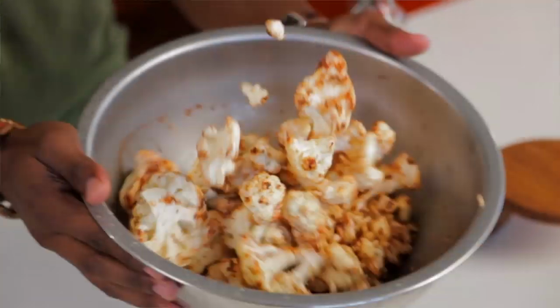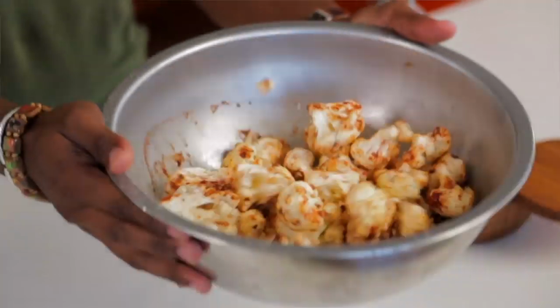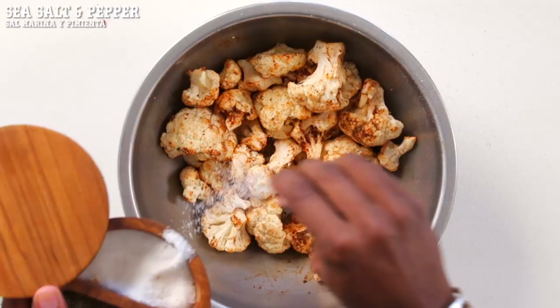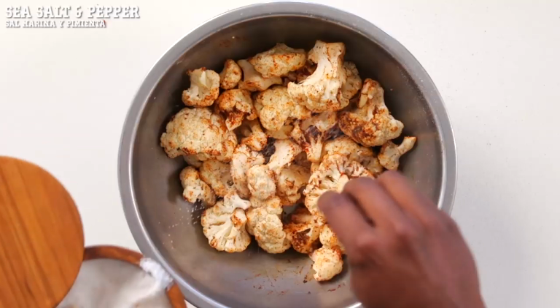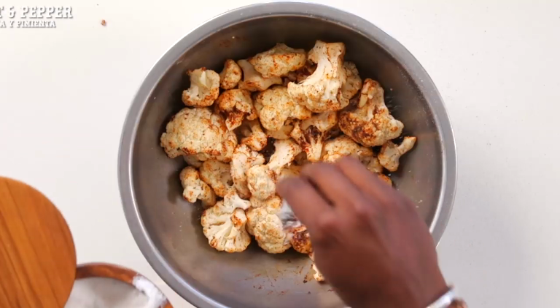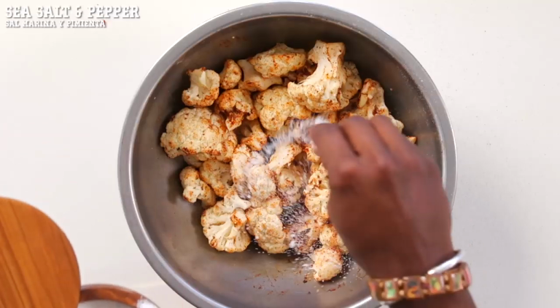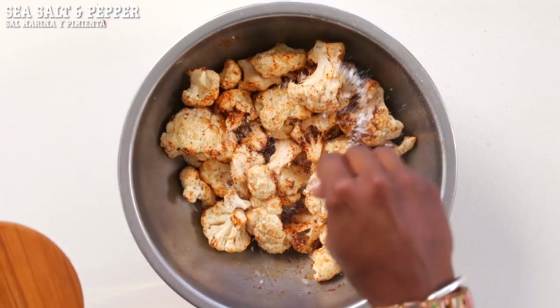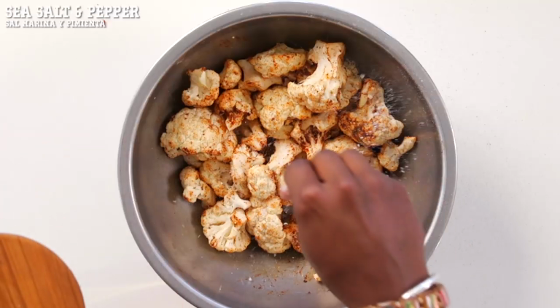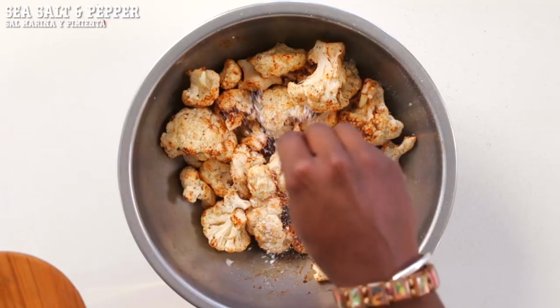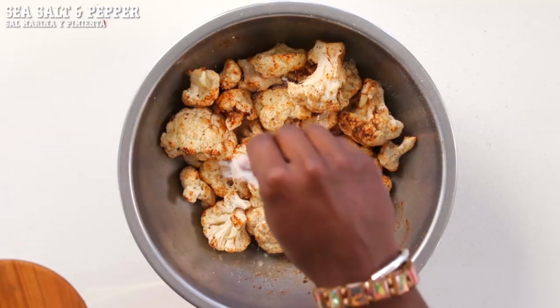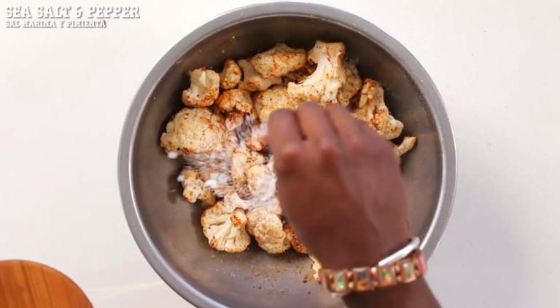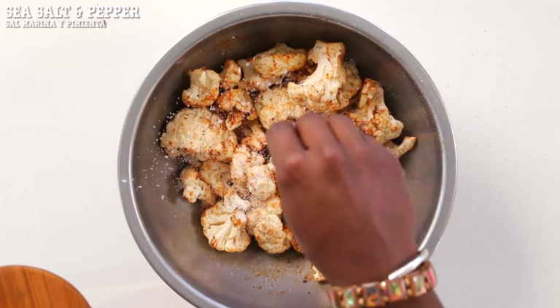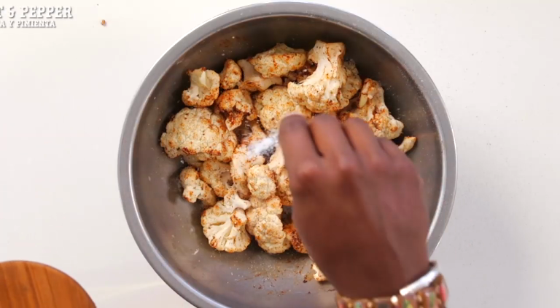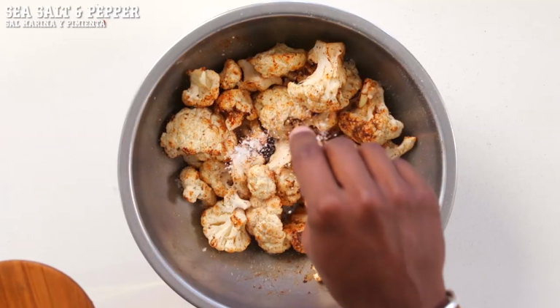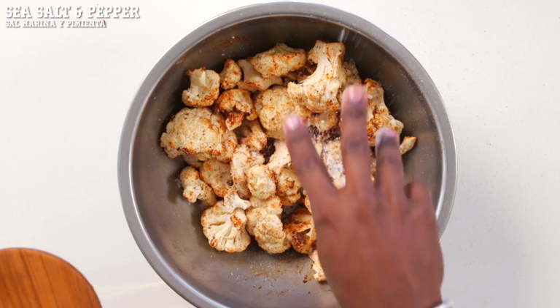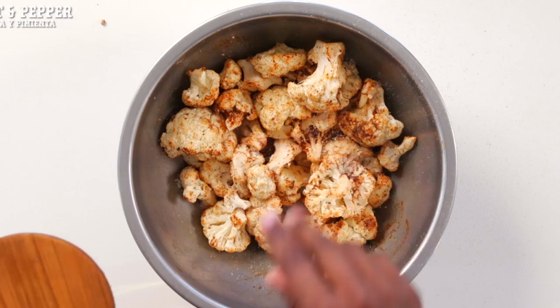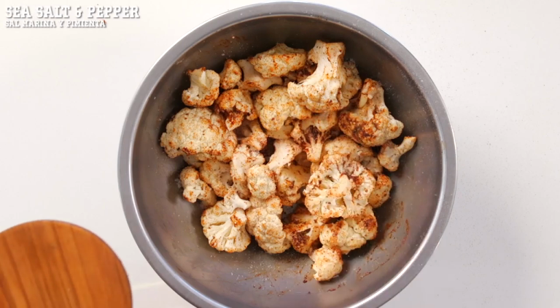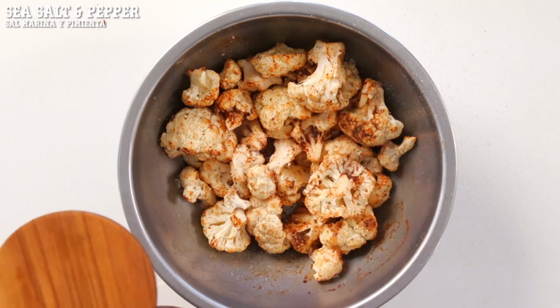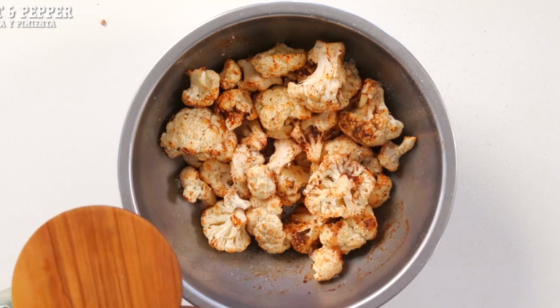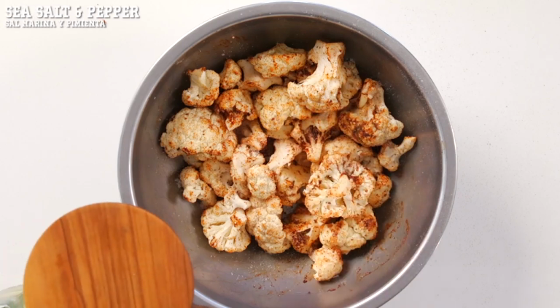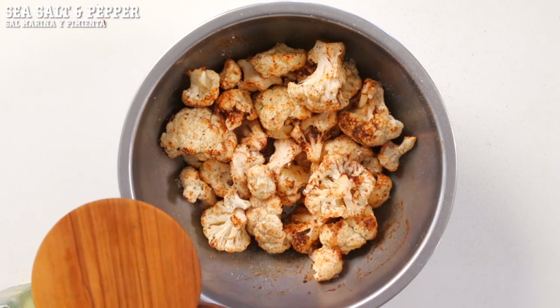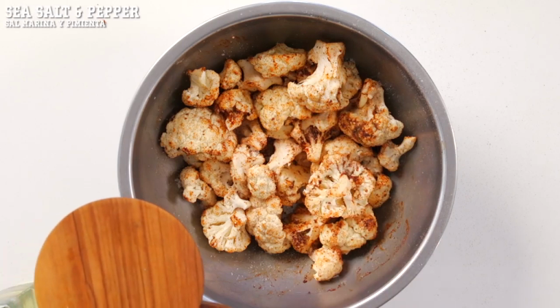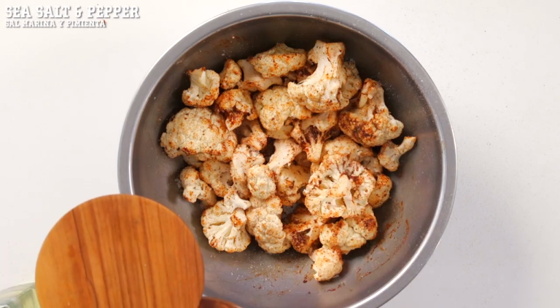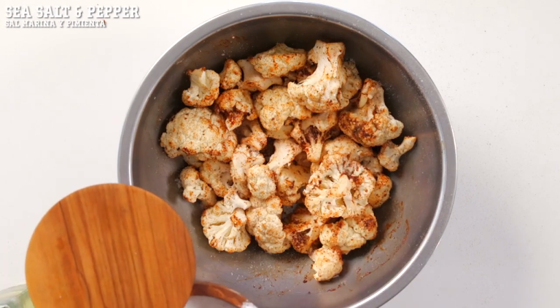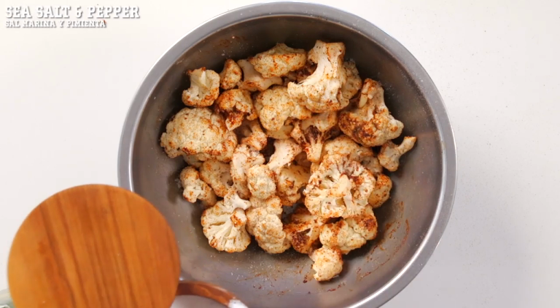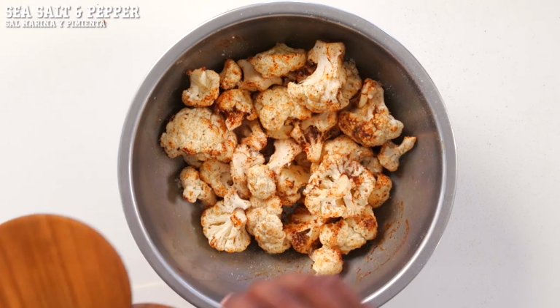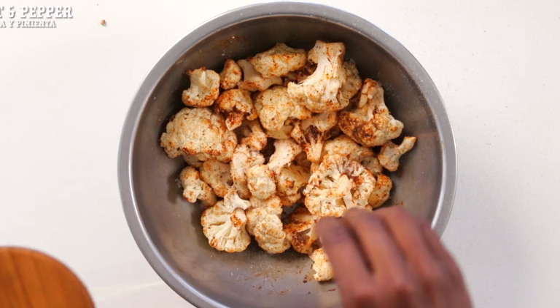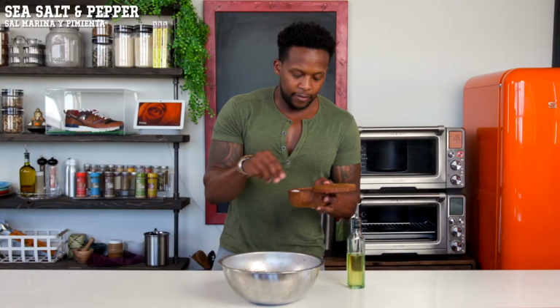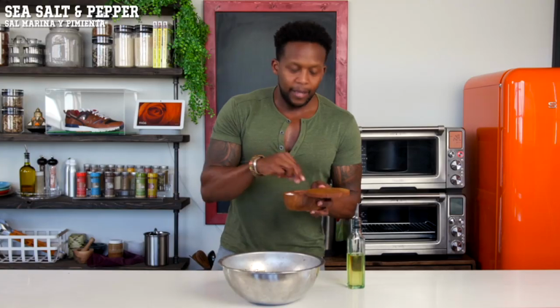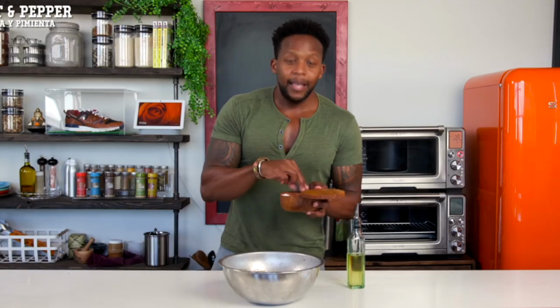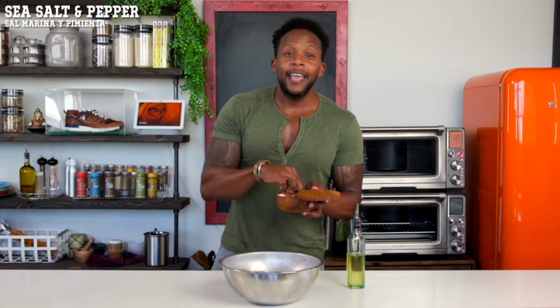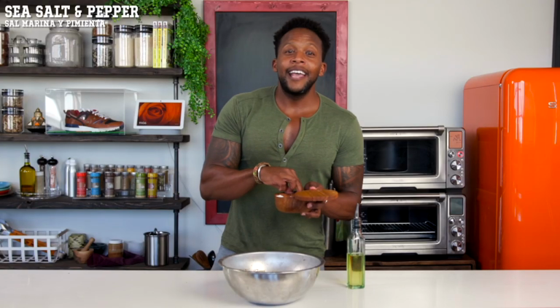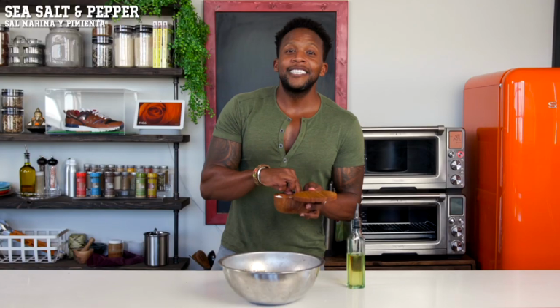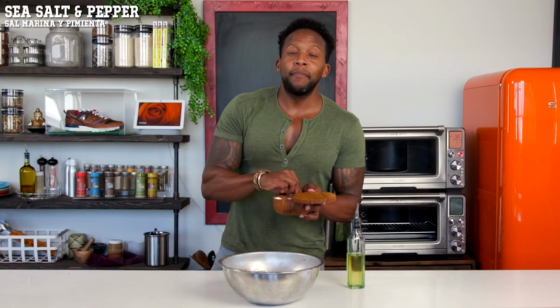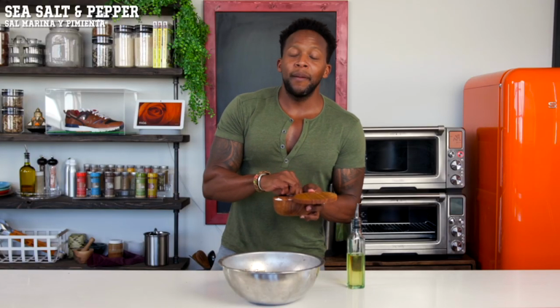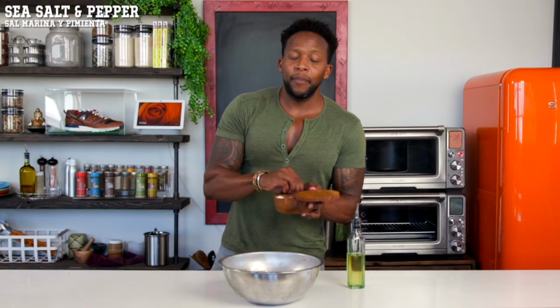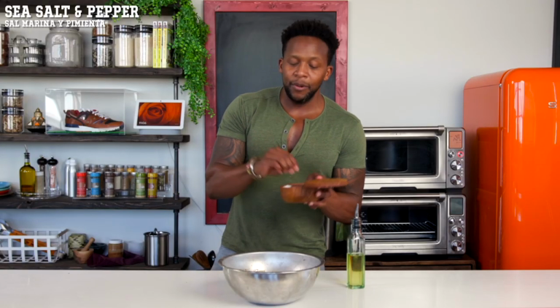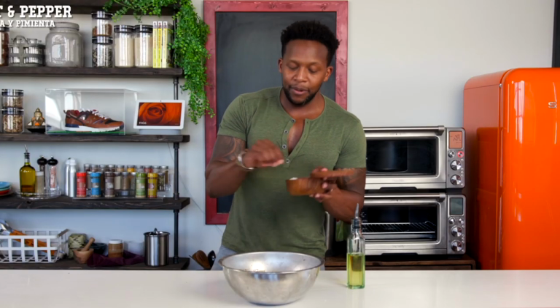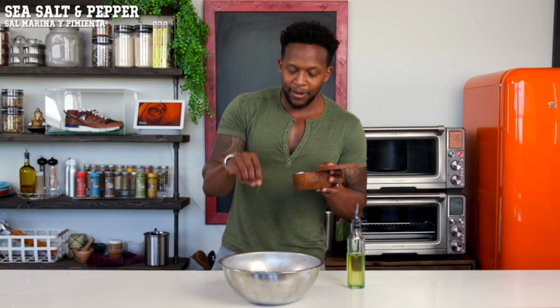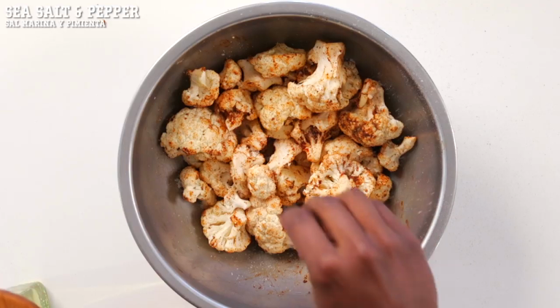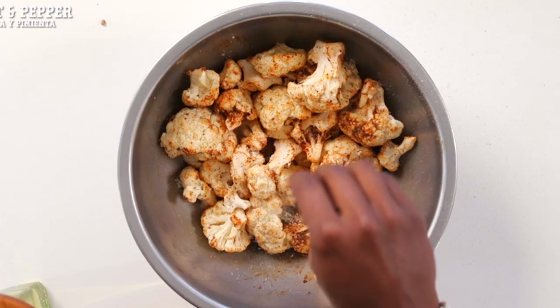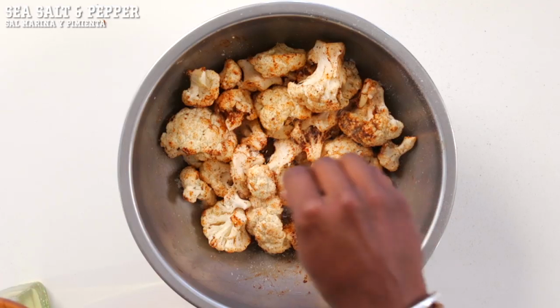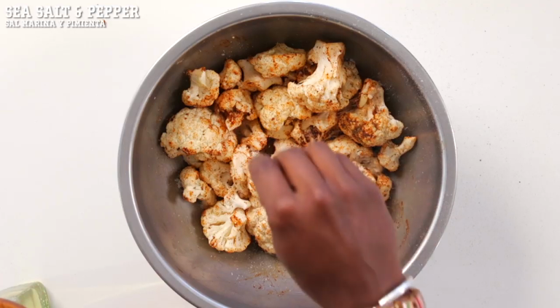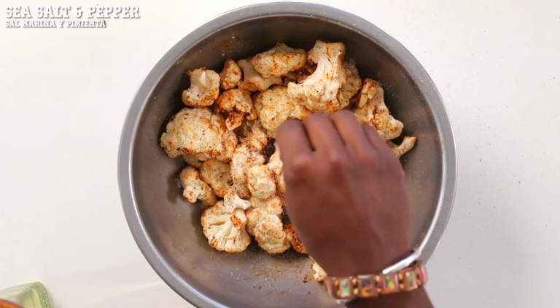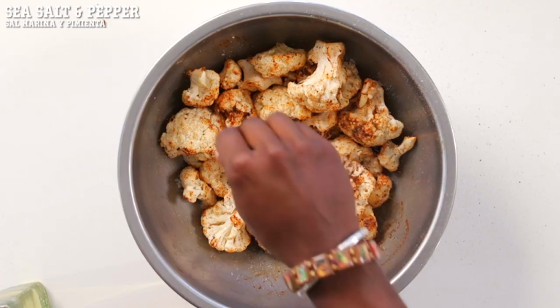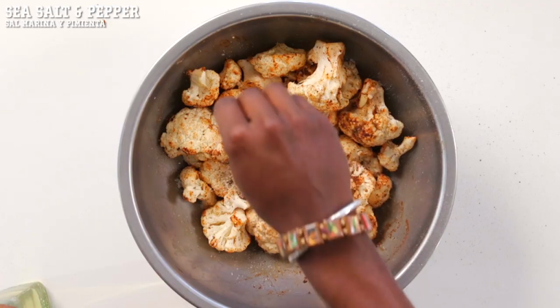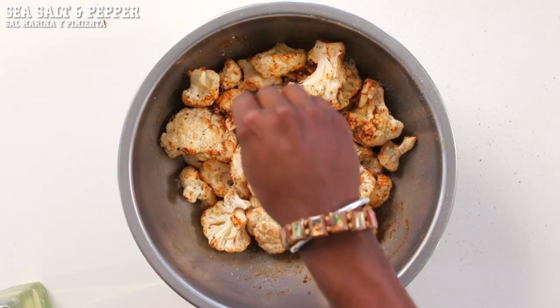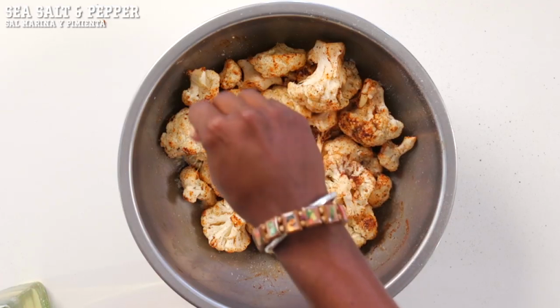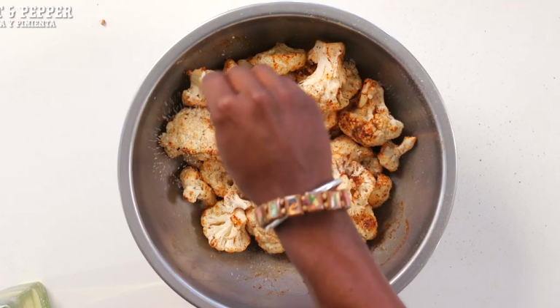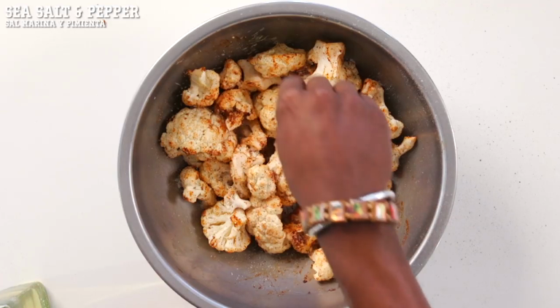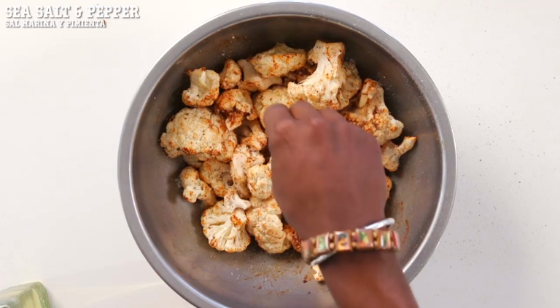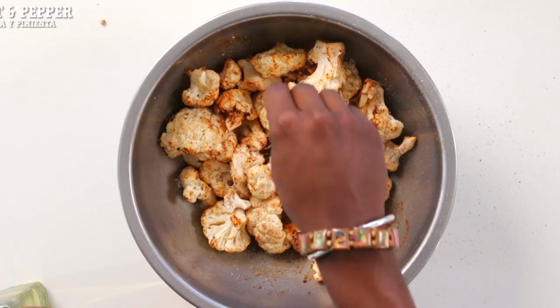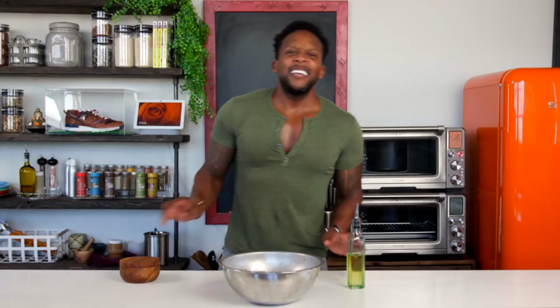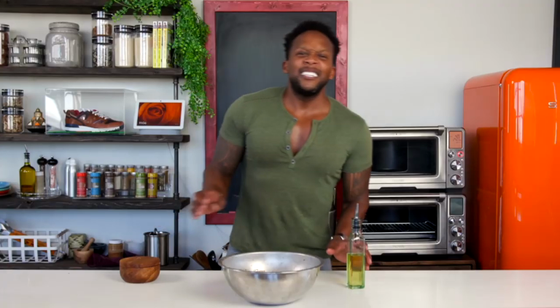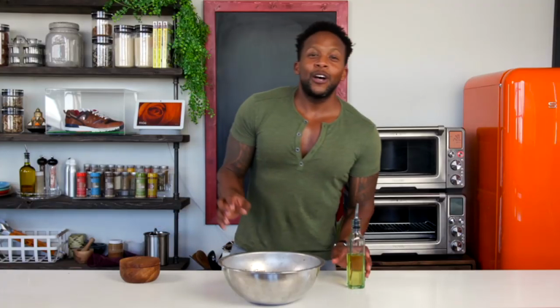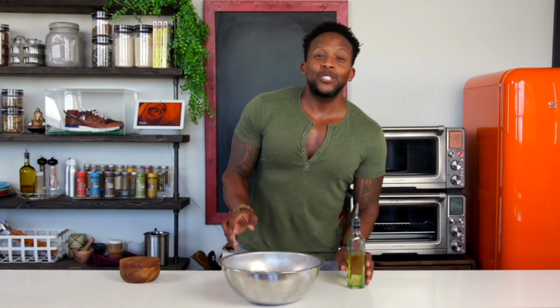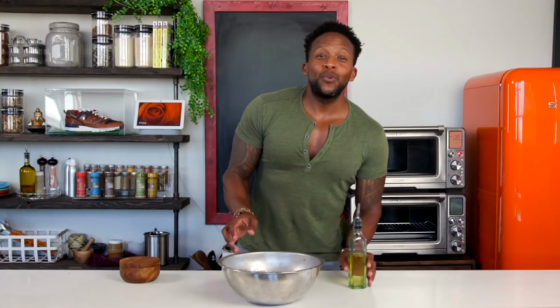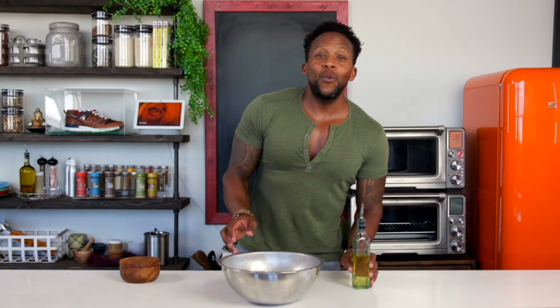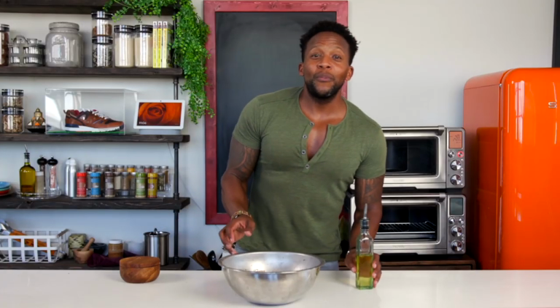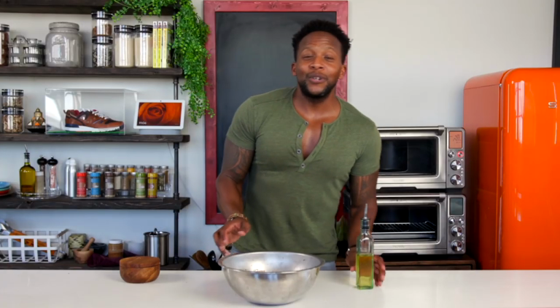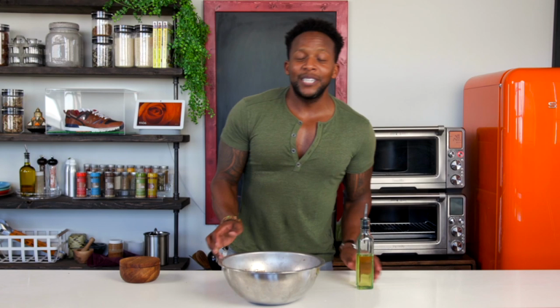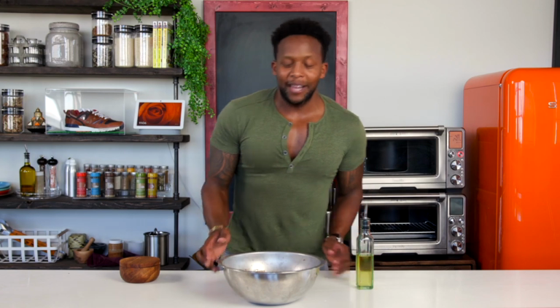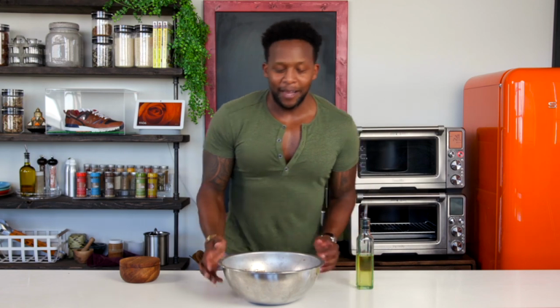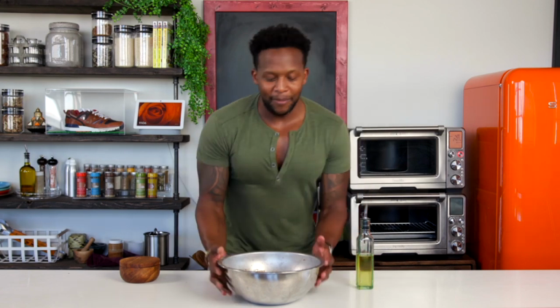Add in a pinch of sea salt and some pepper and toss one more time.